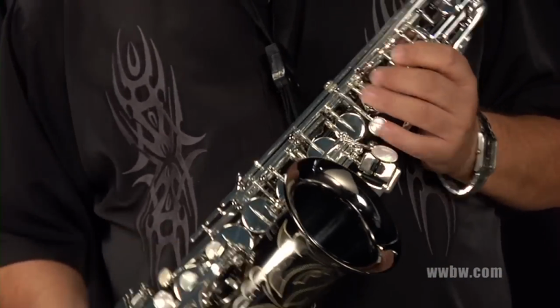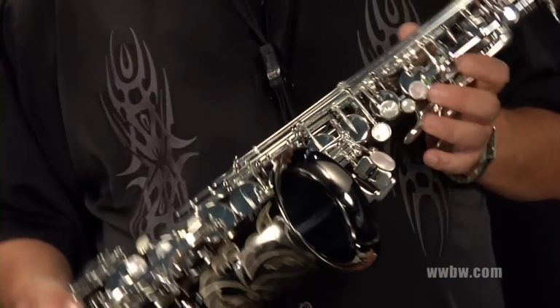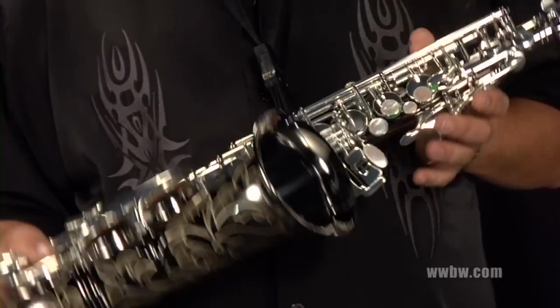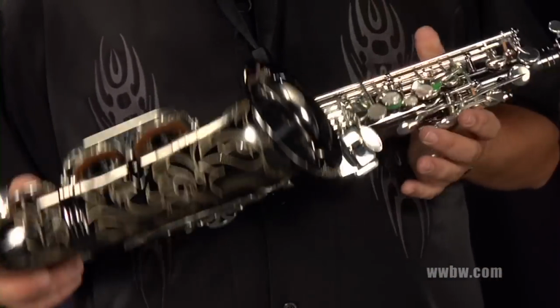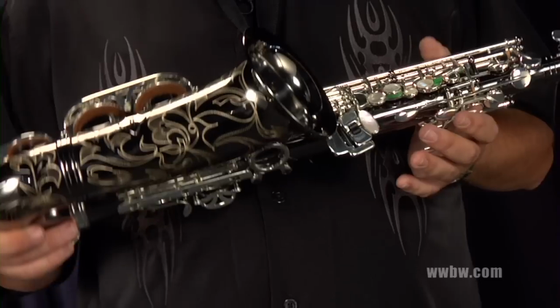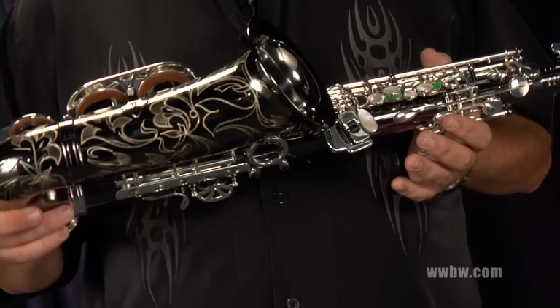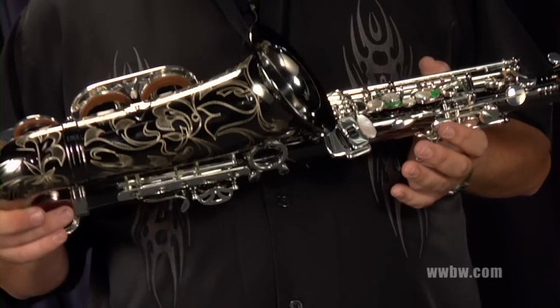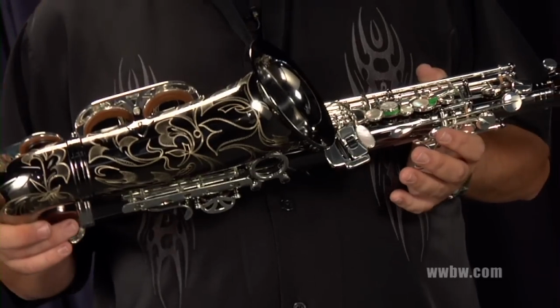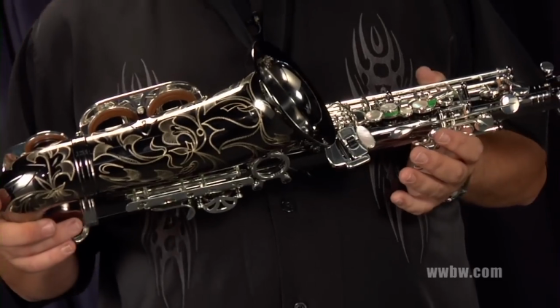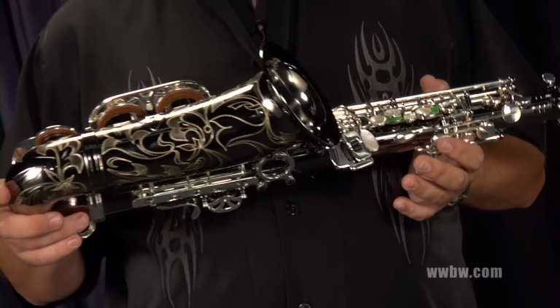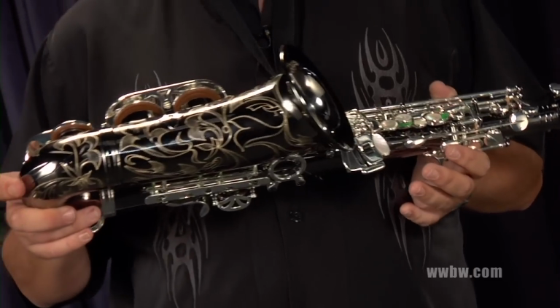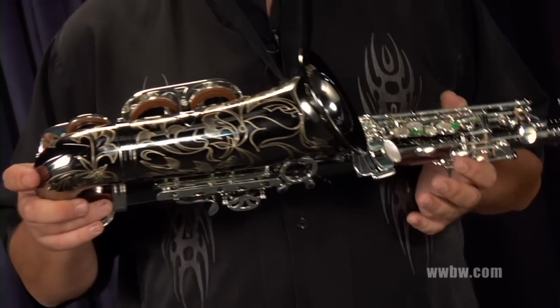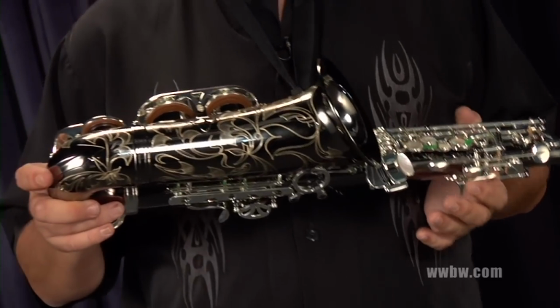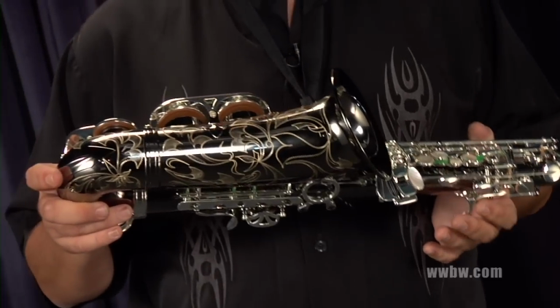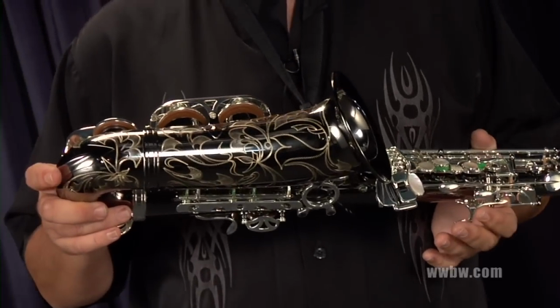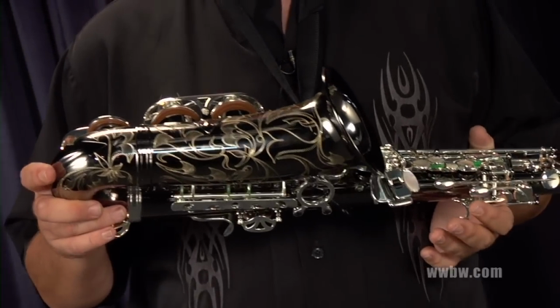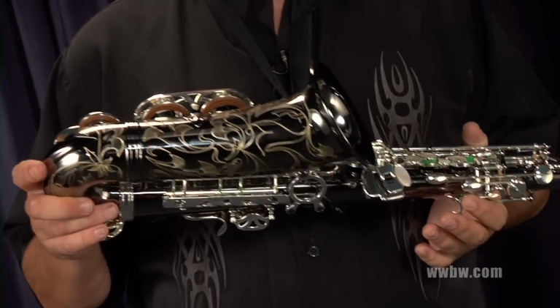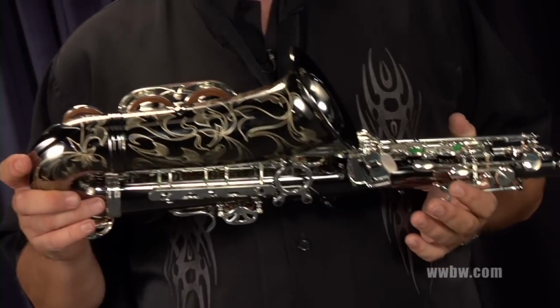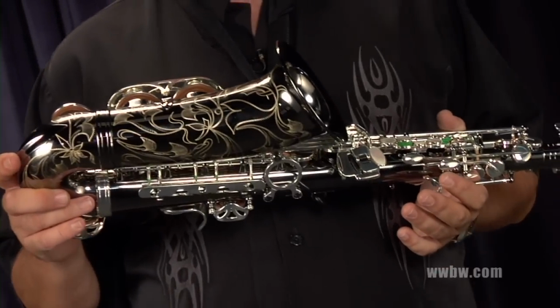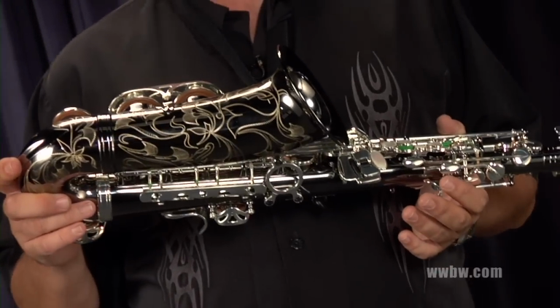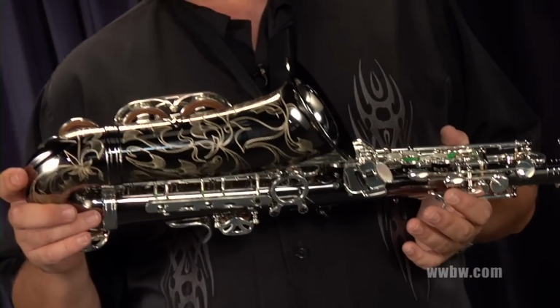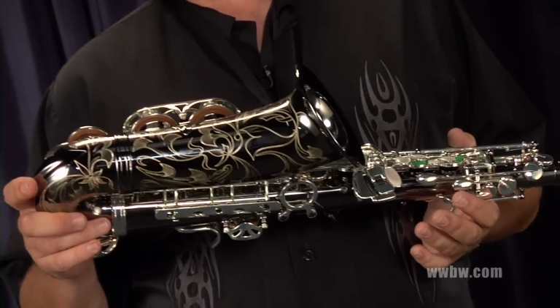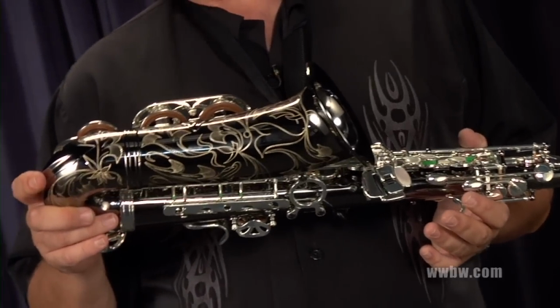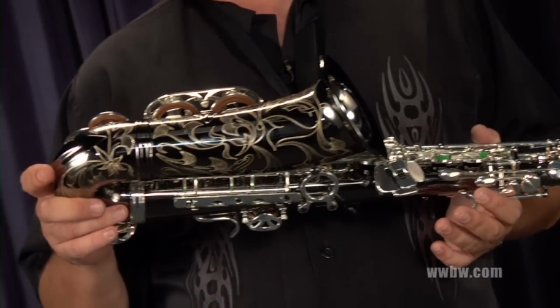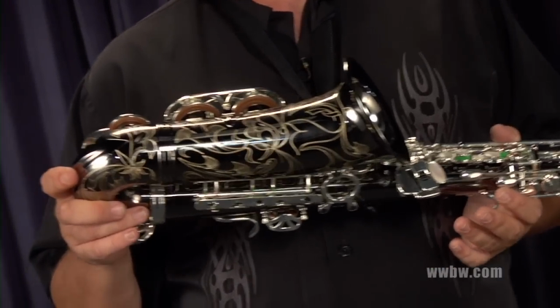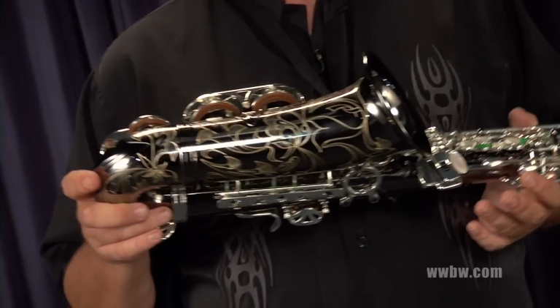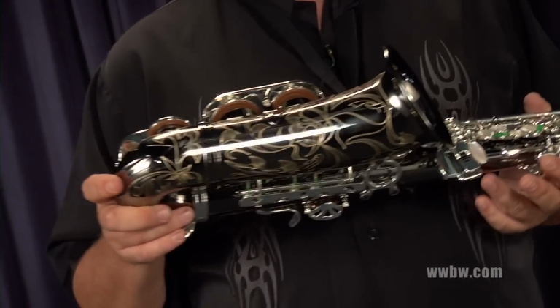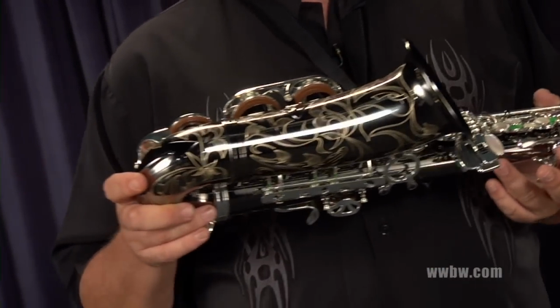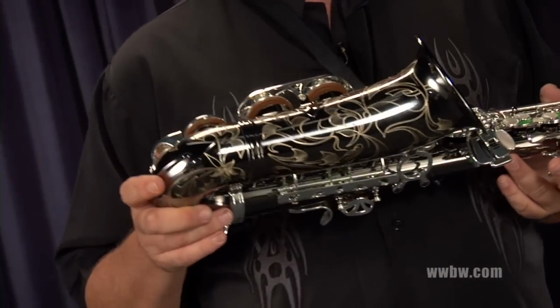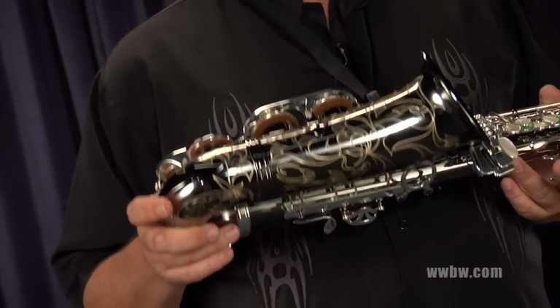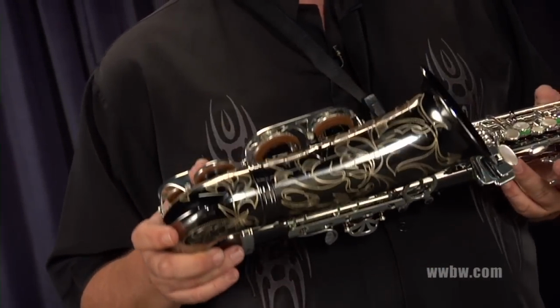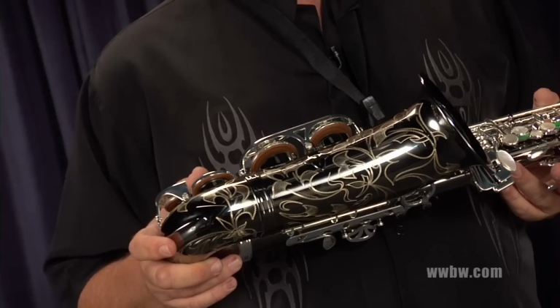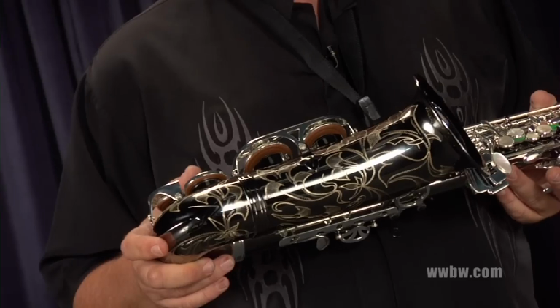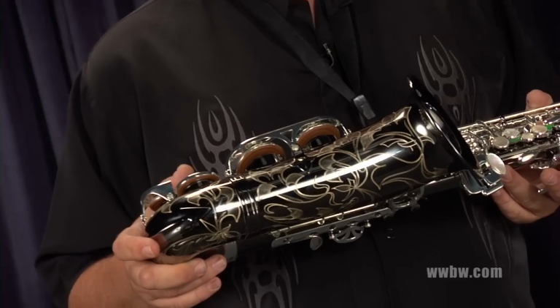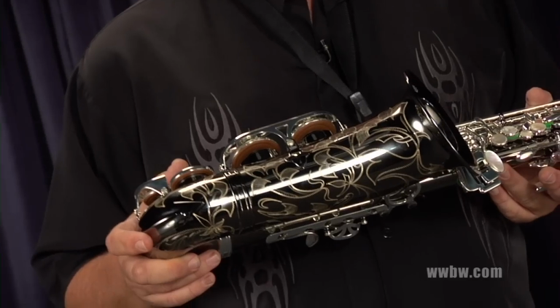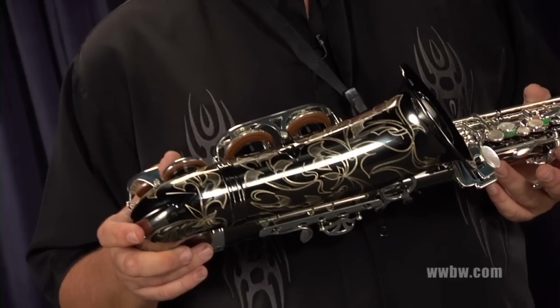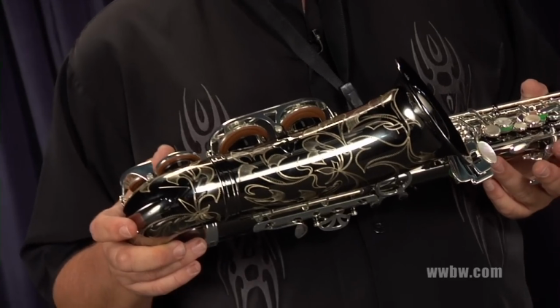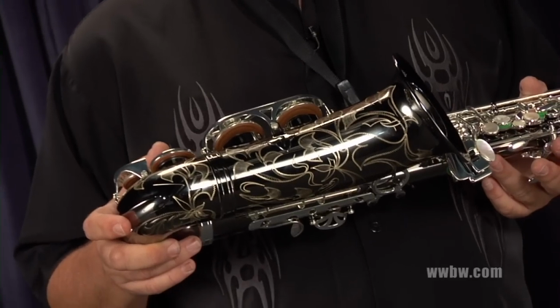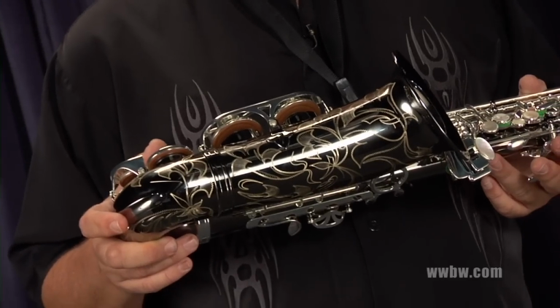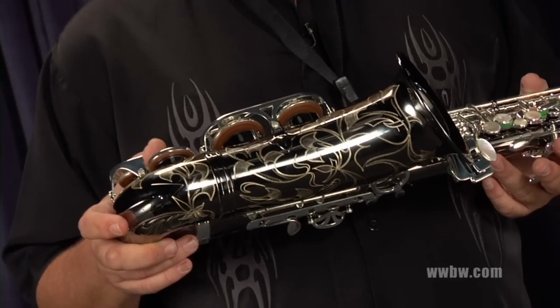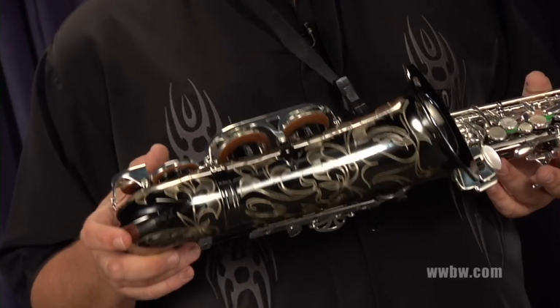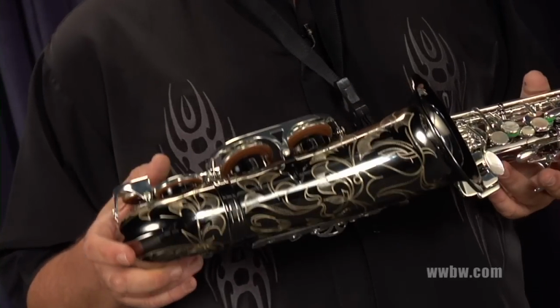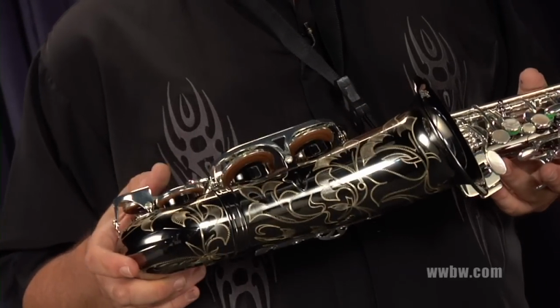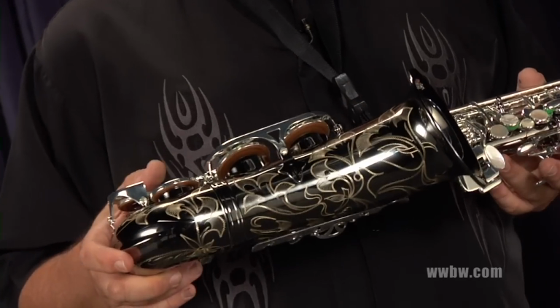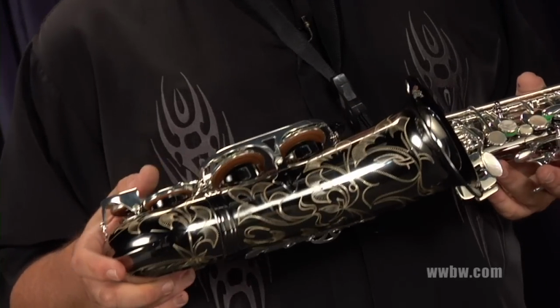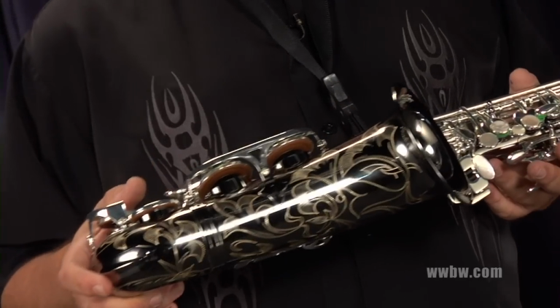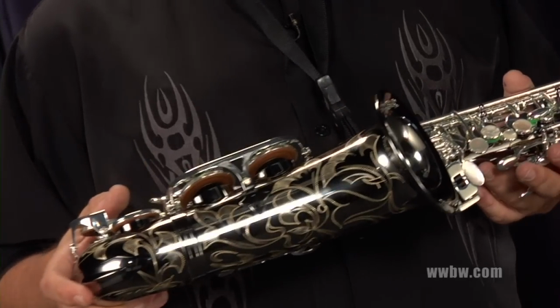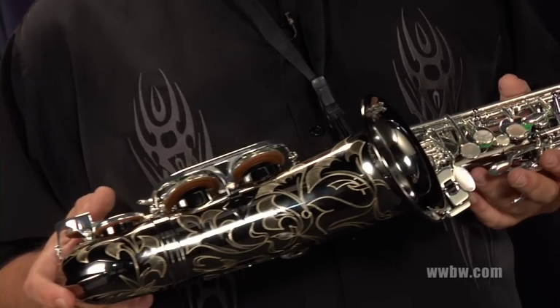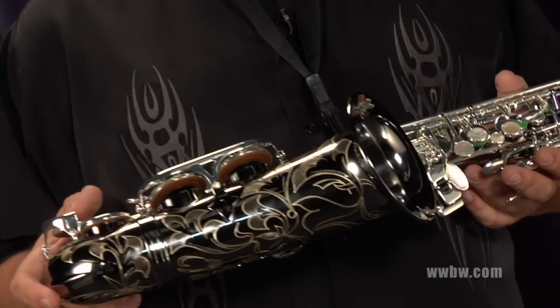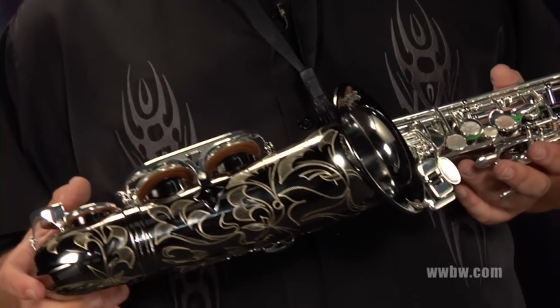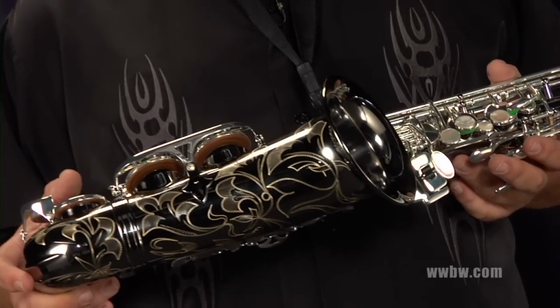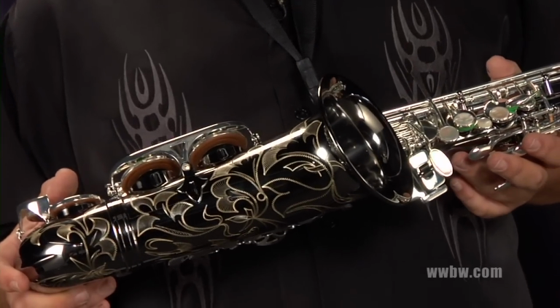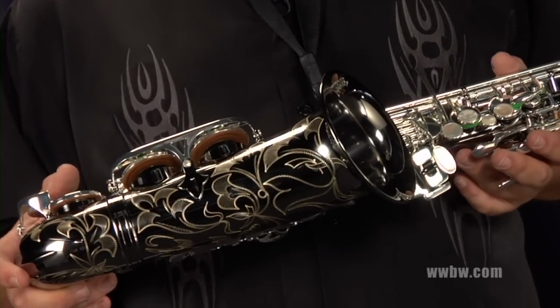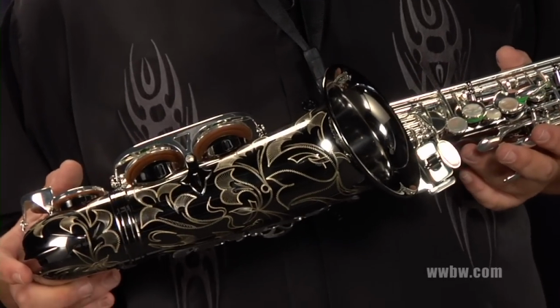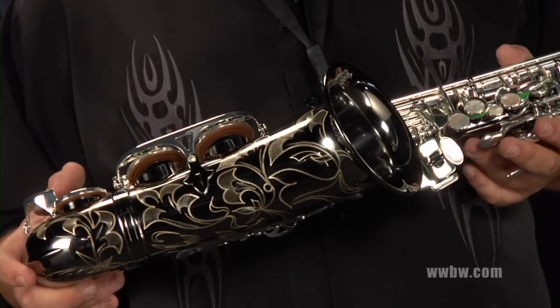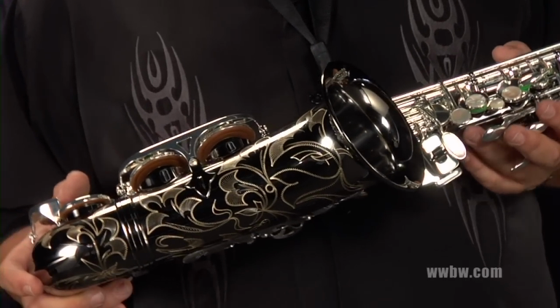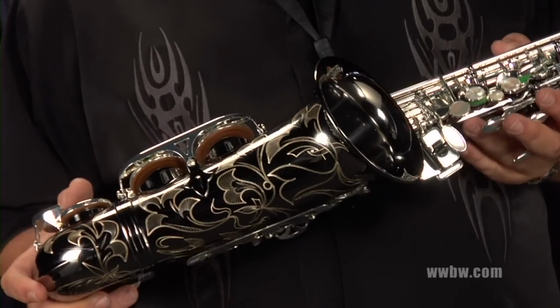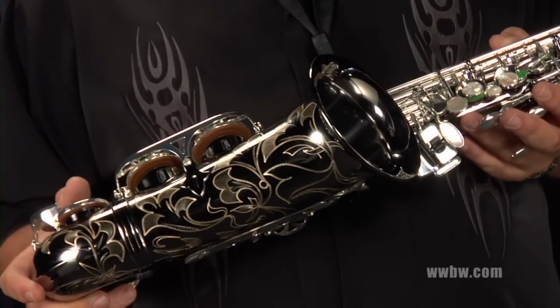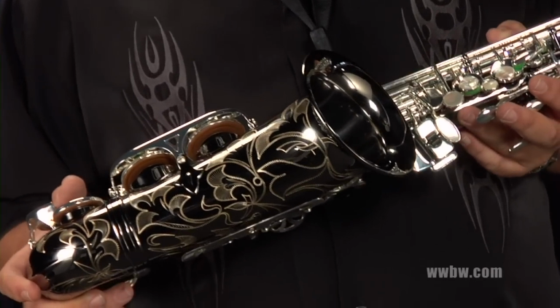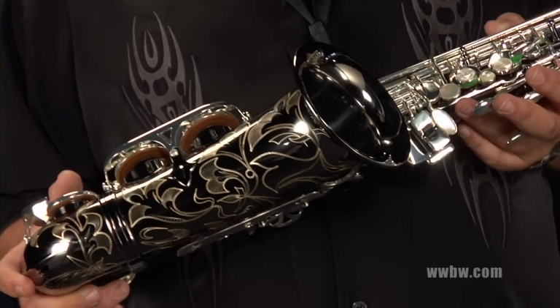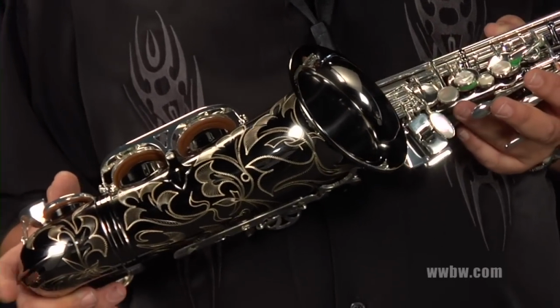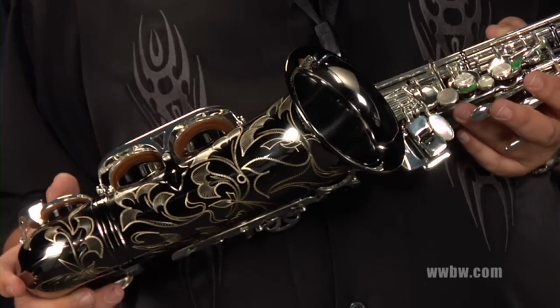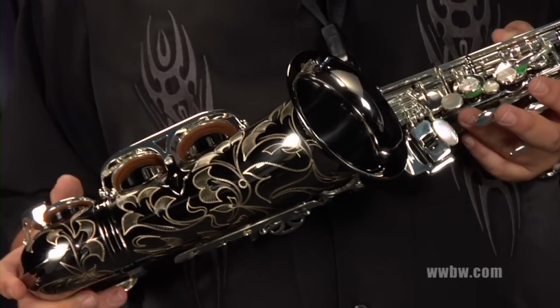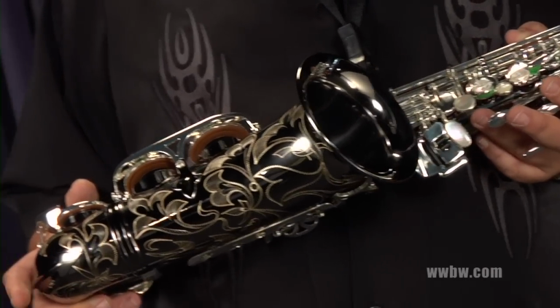The engraving is very special. It's very pretty — hand engraved and extensive engraving on the bell.